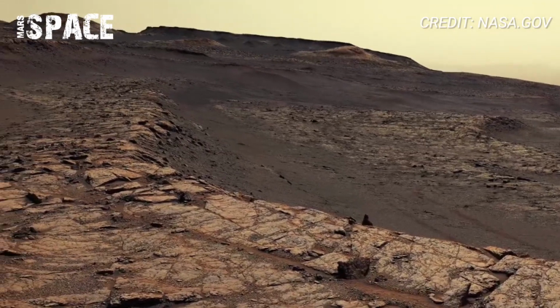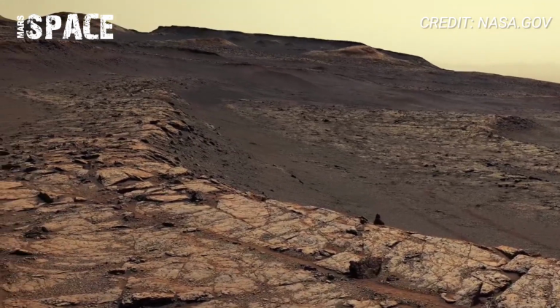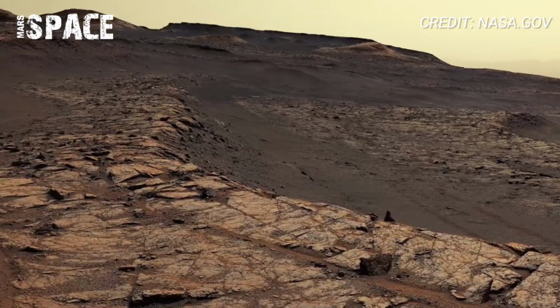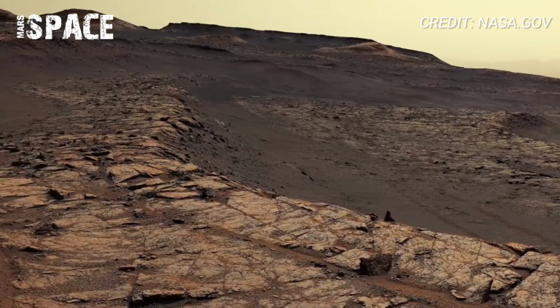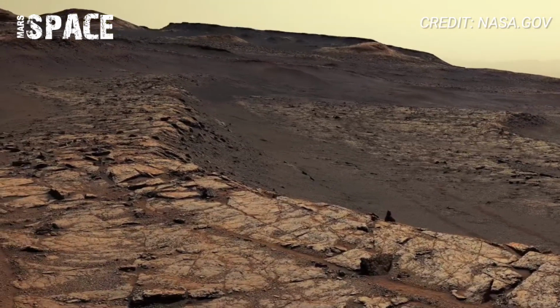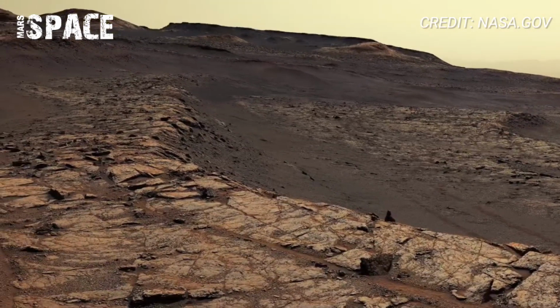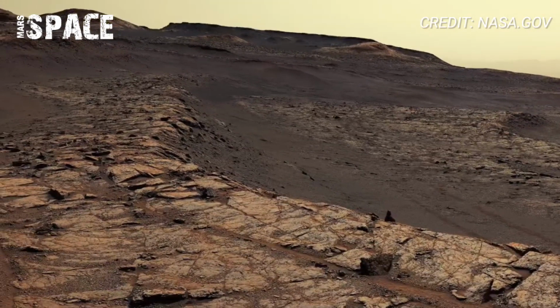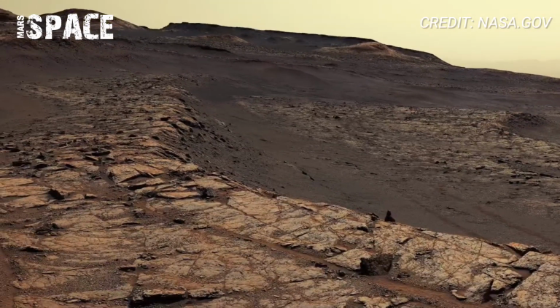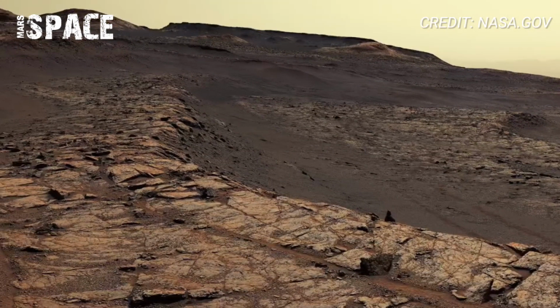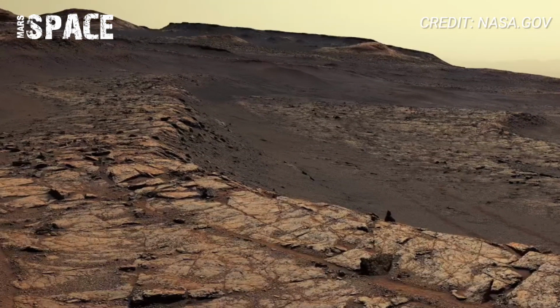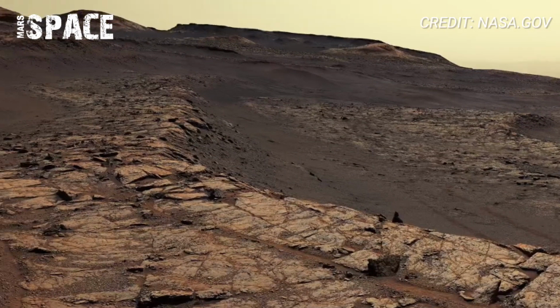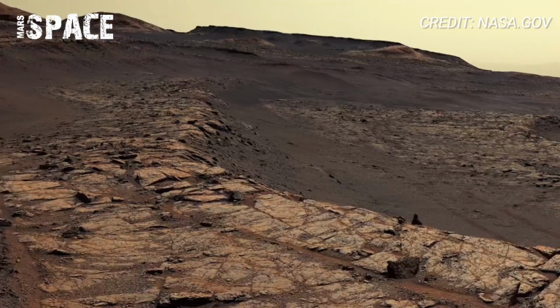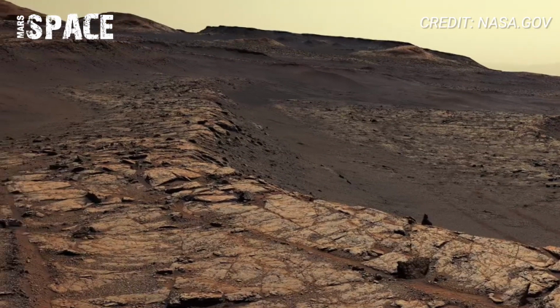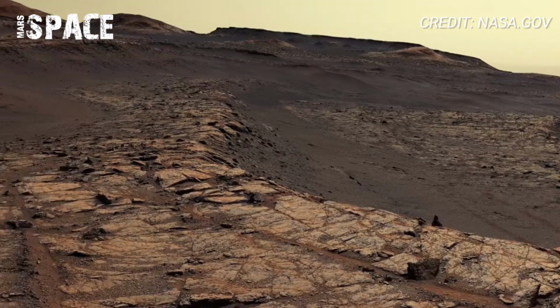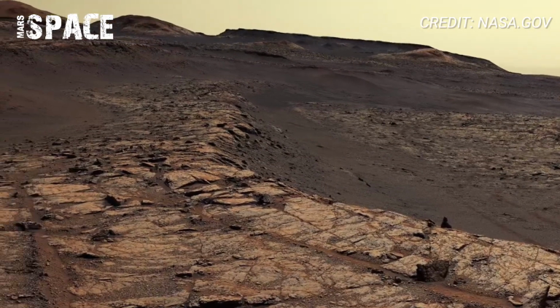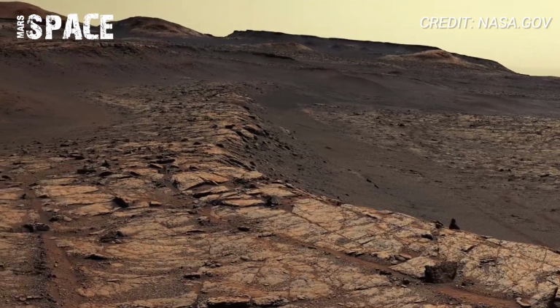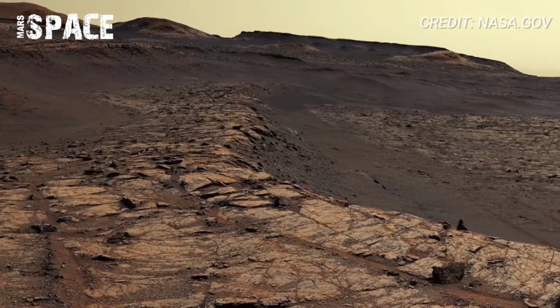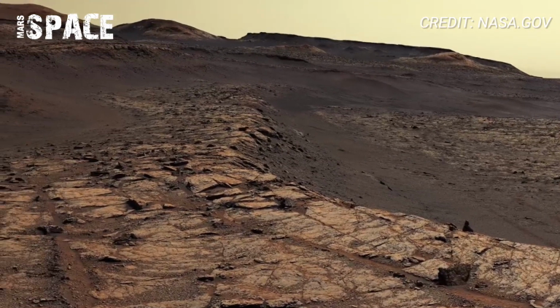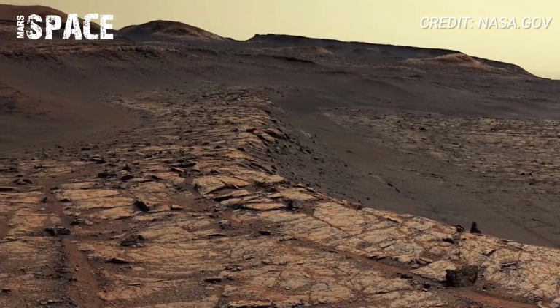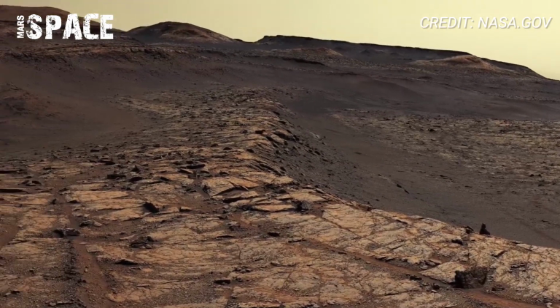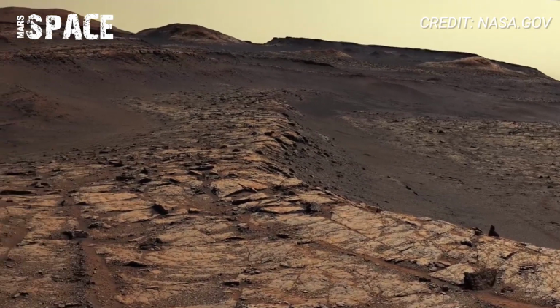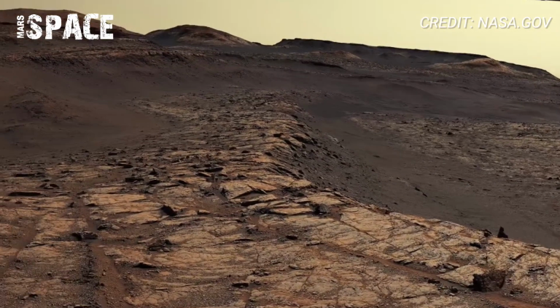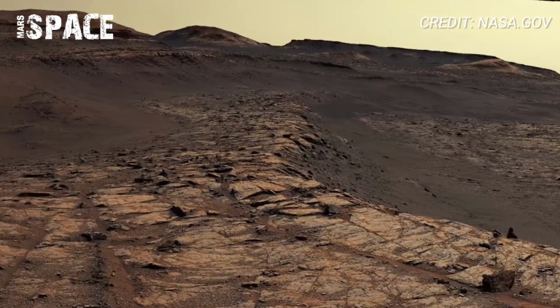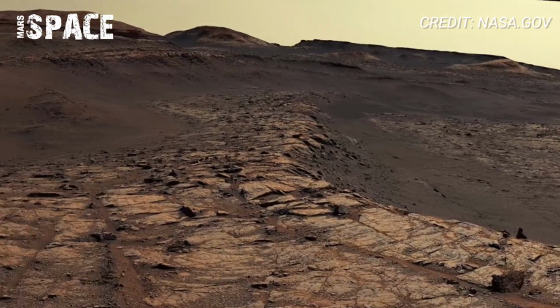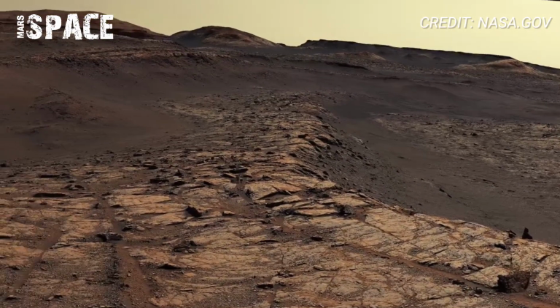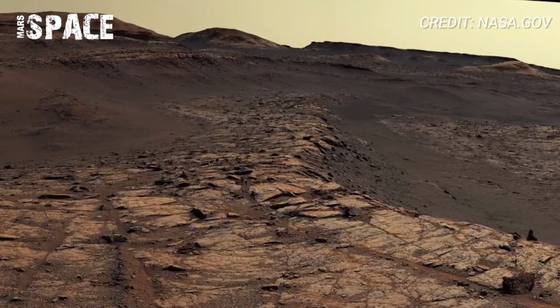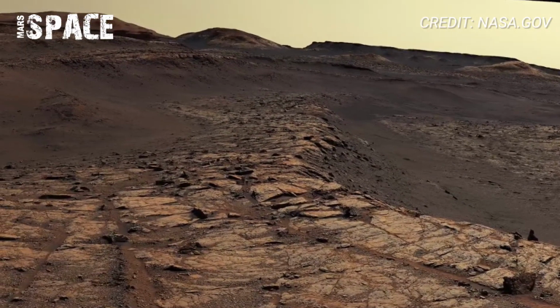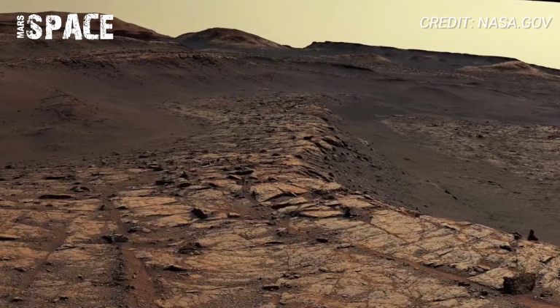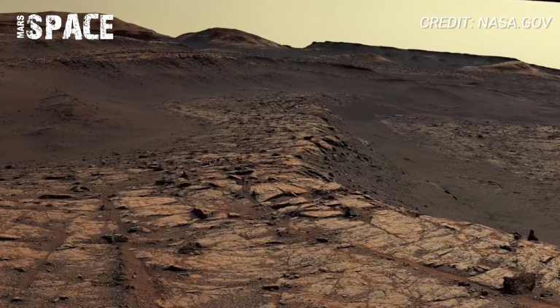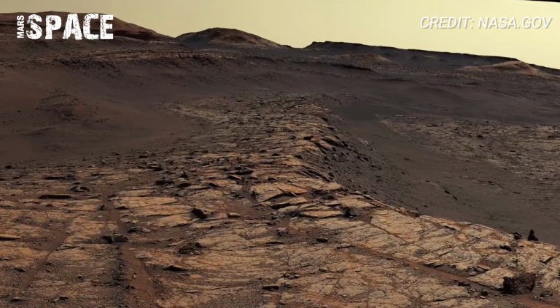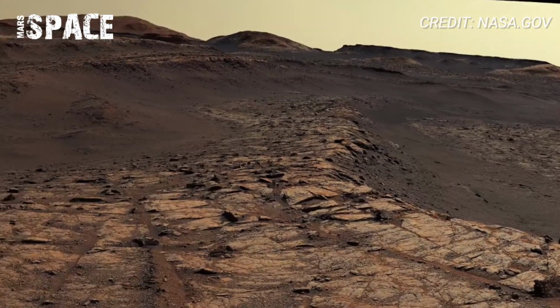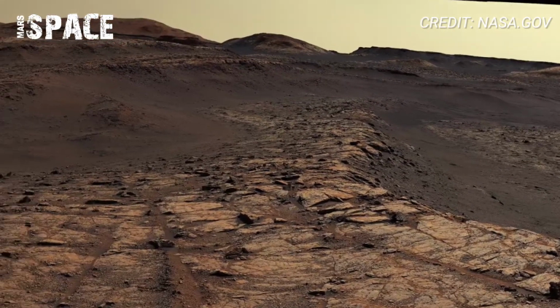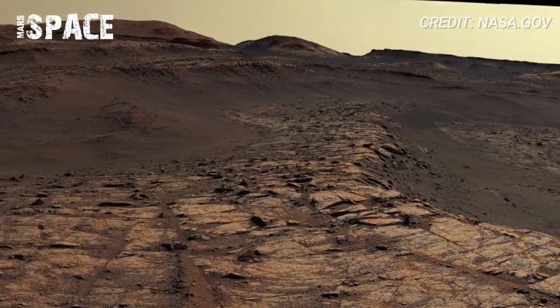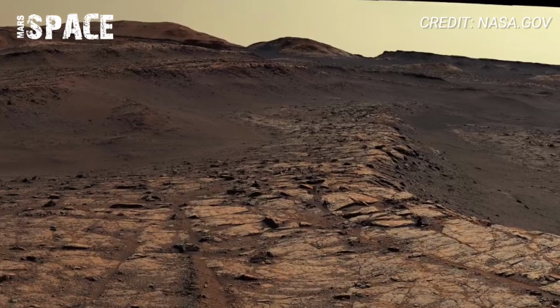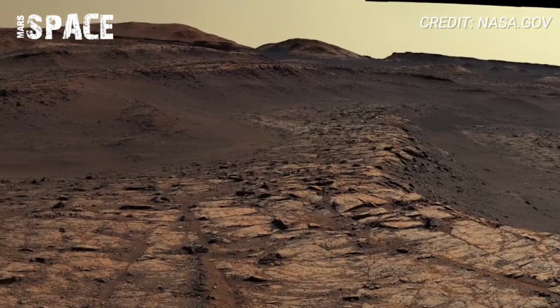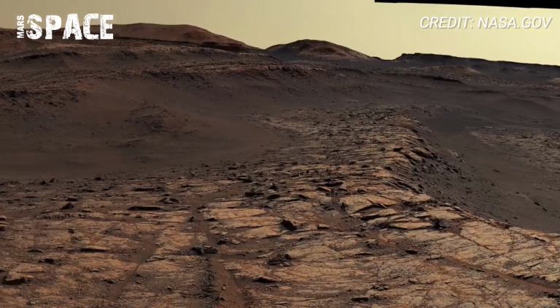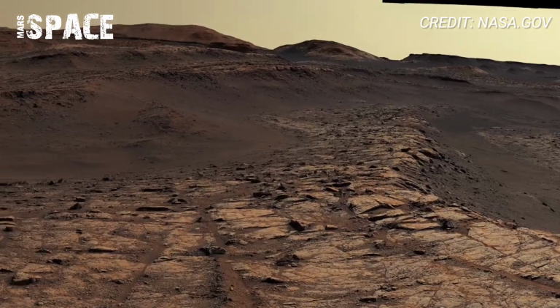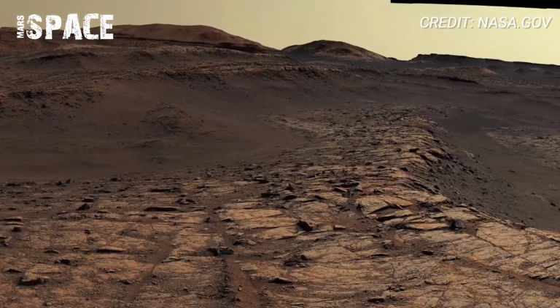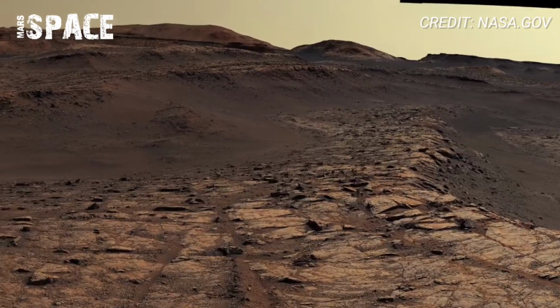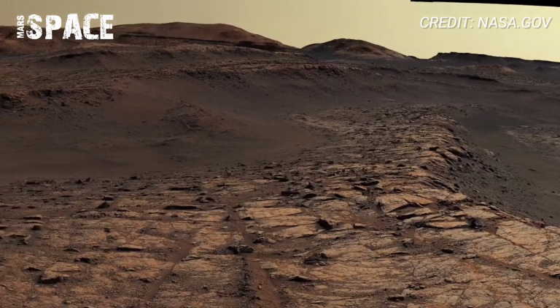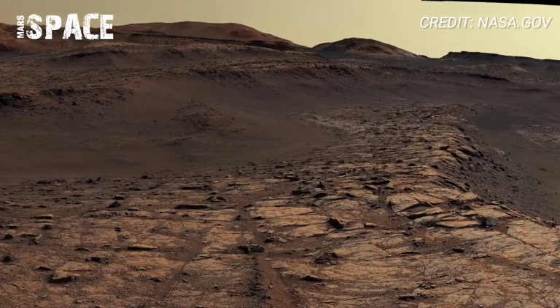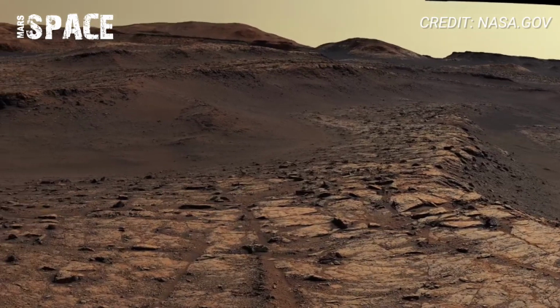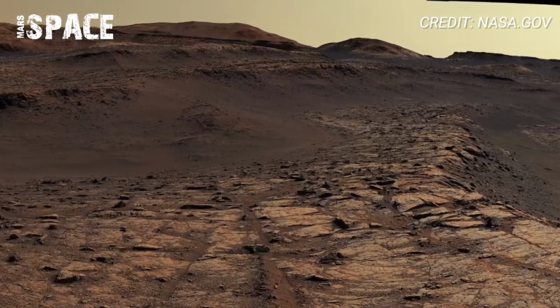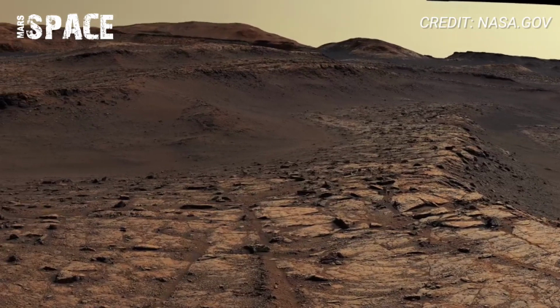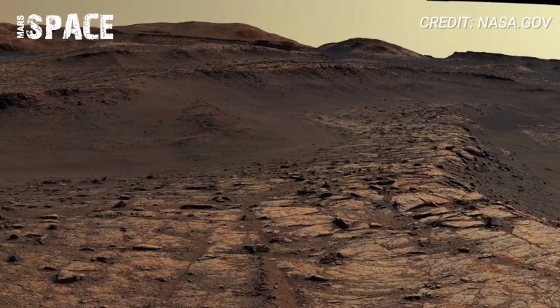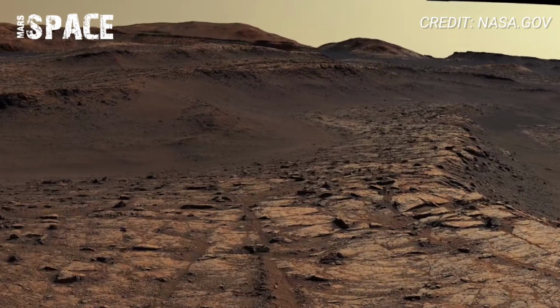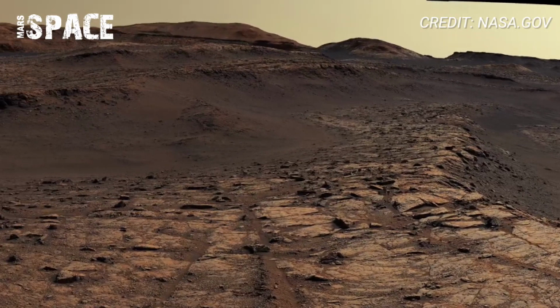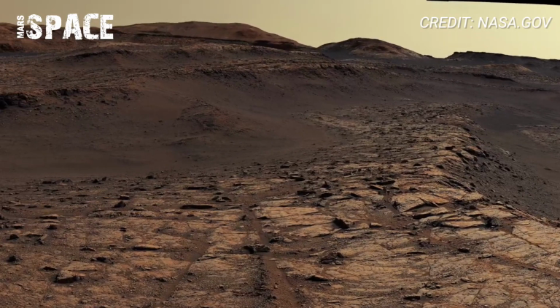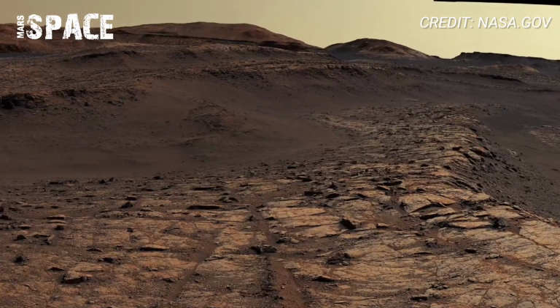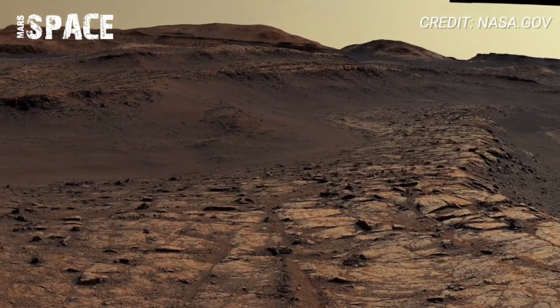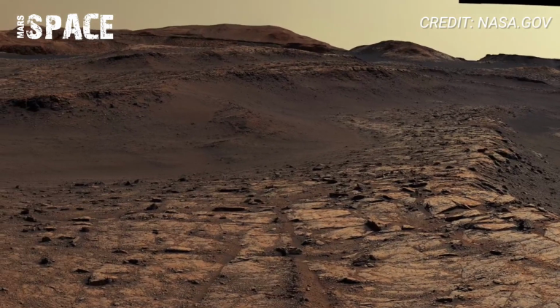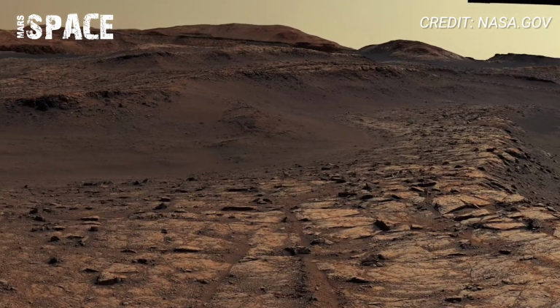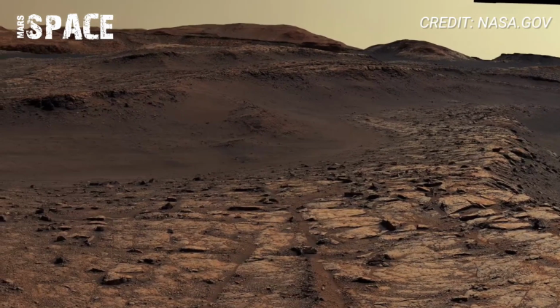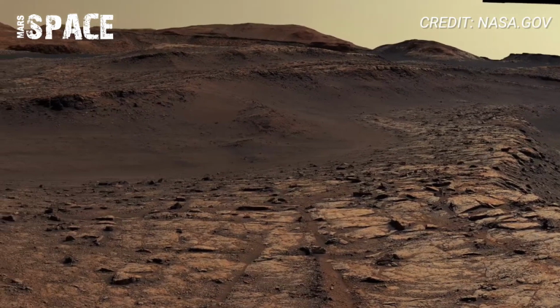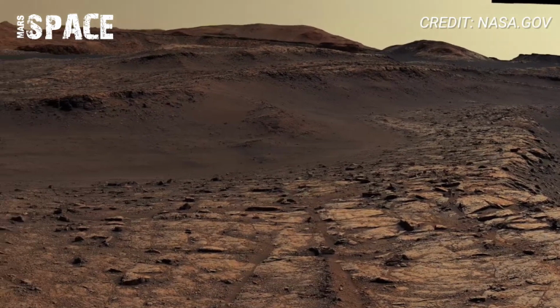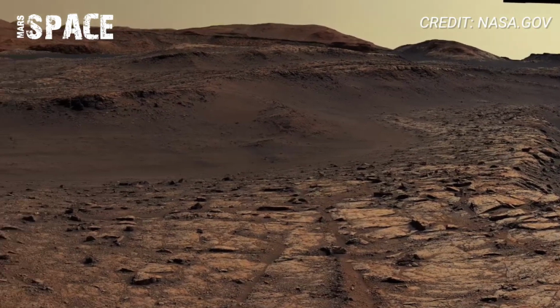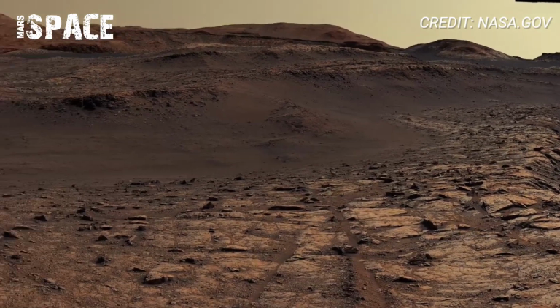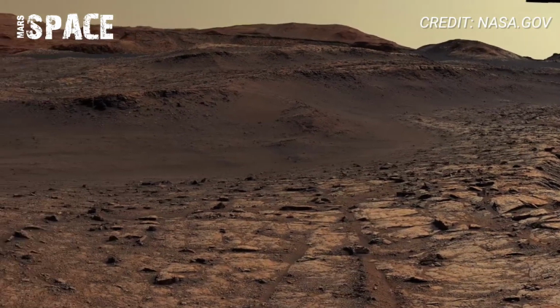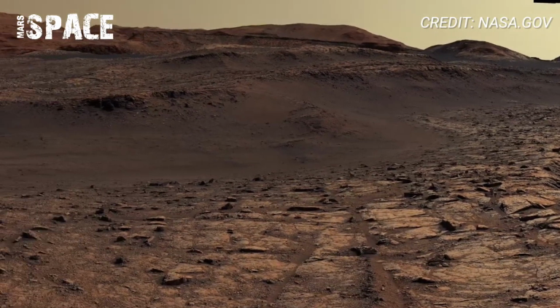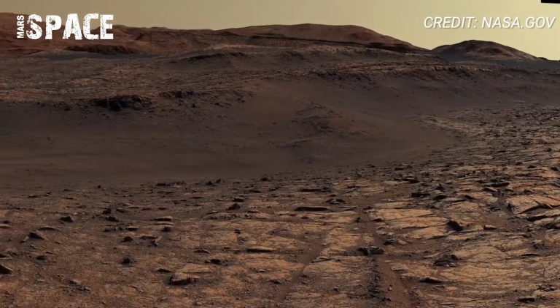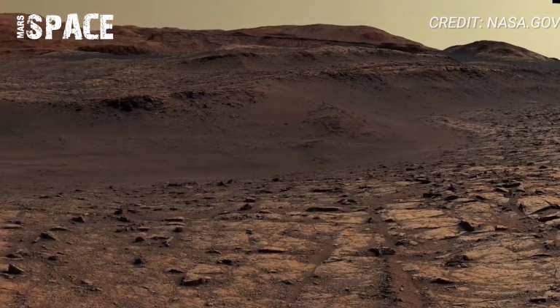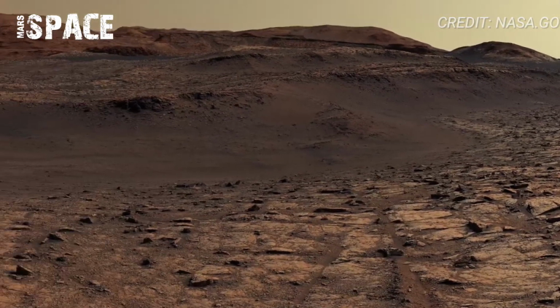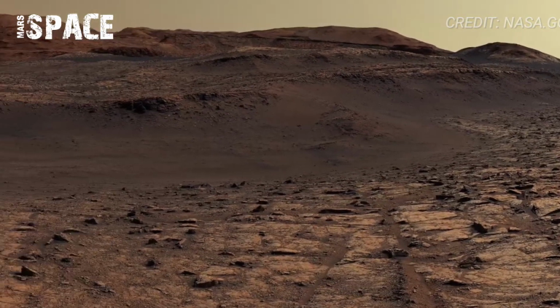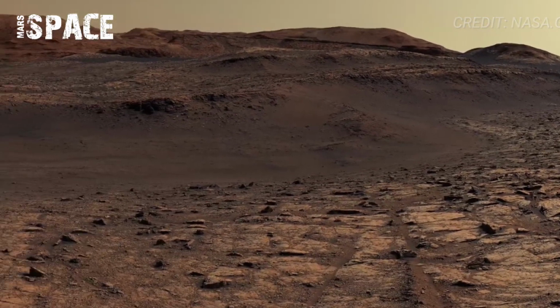So what secrets still lie beyond the horizon? Drop your thoughts in the comments.